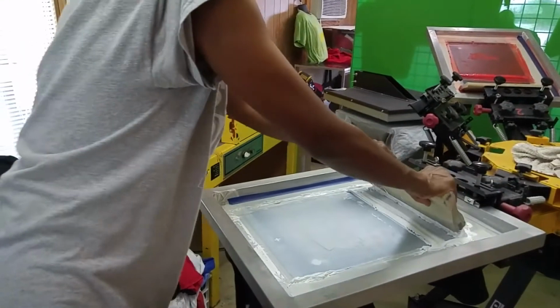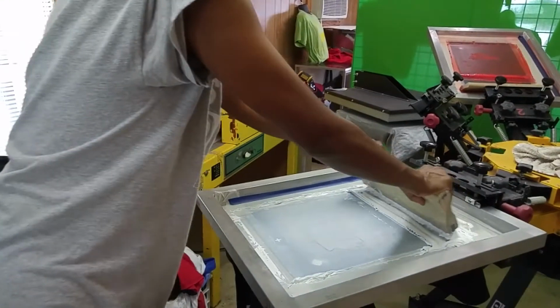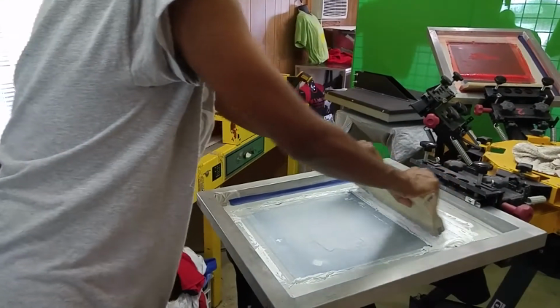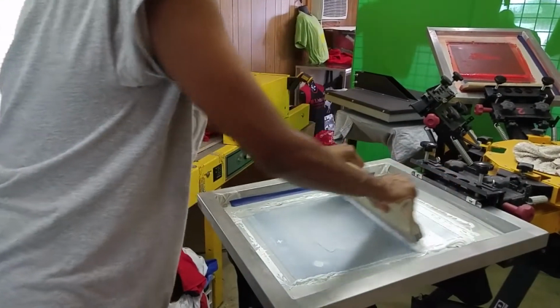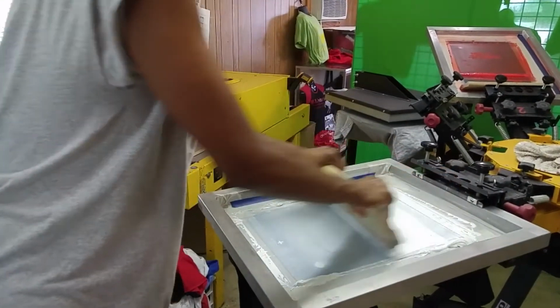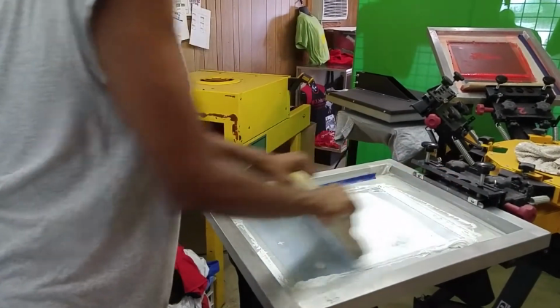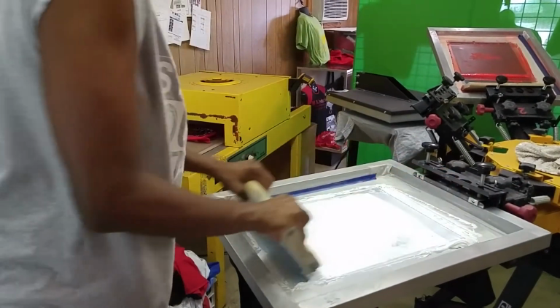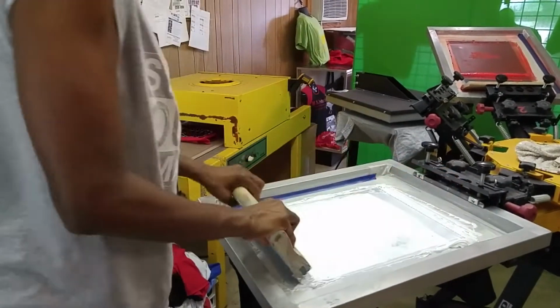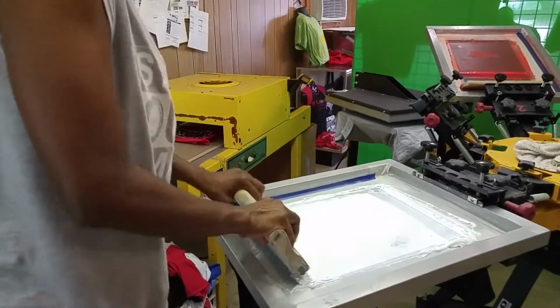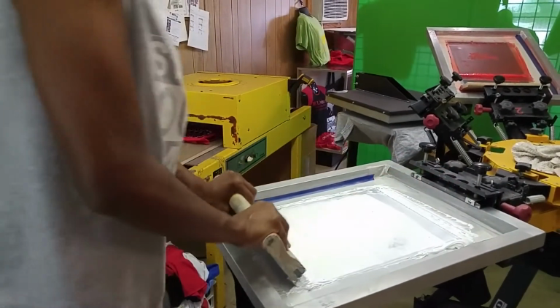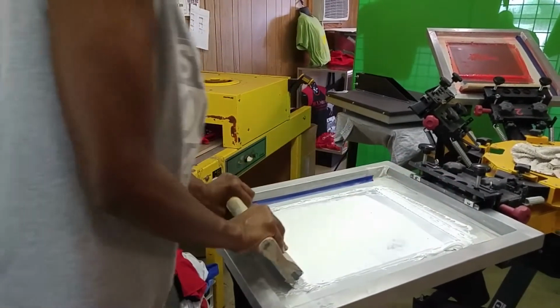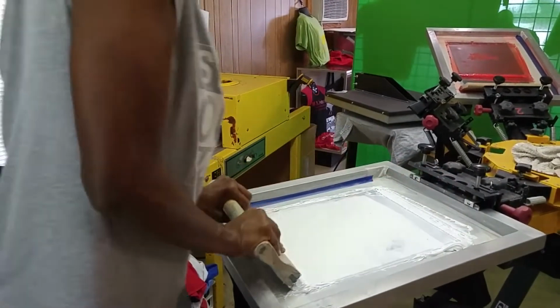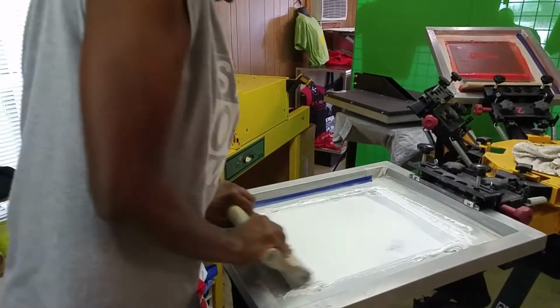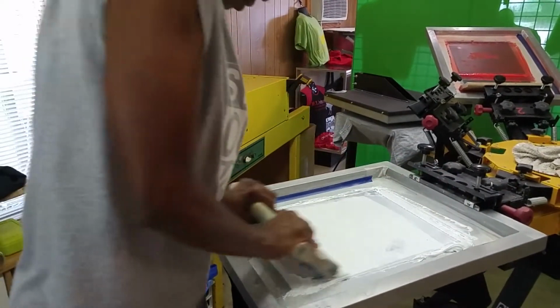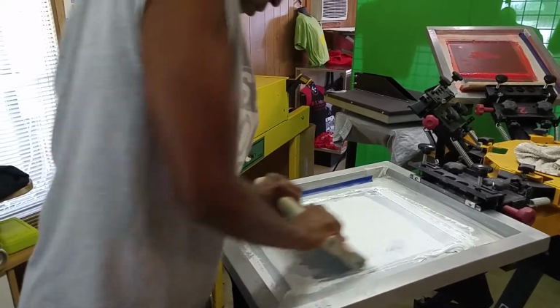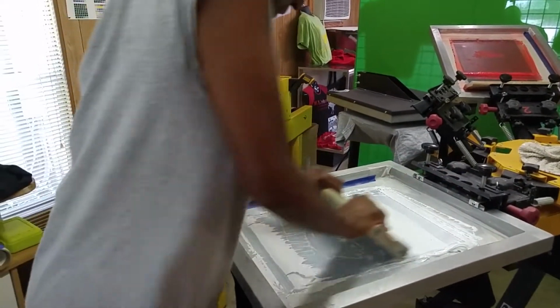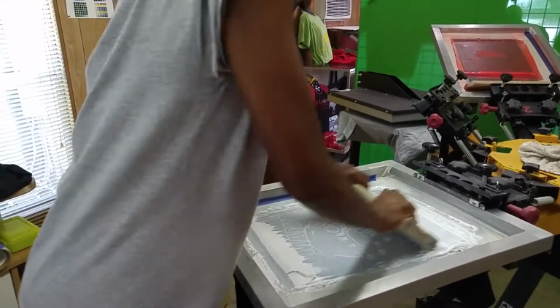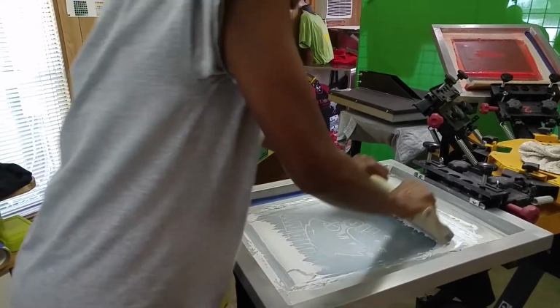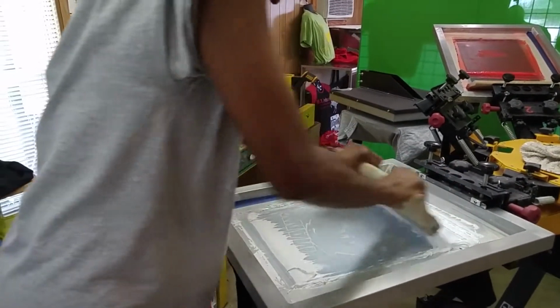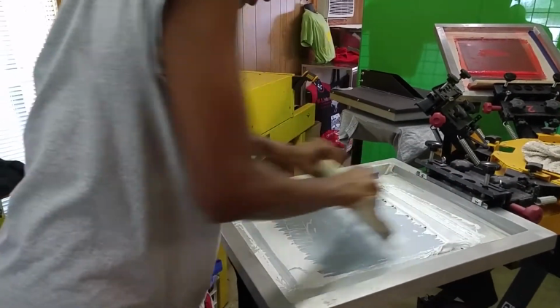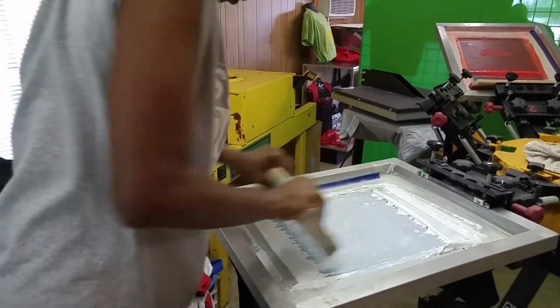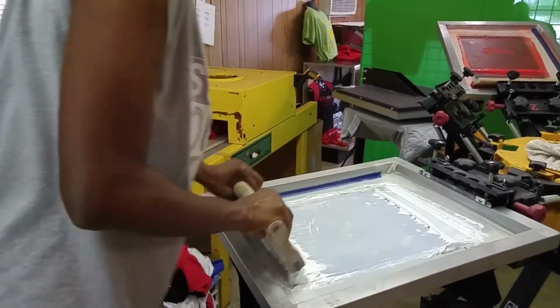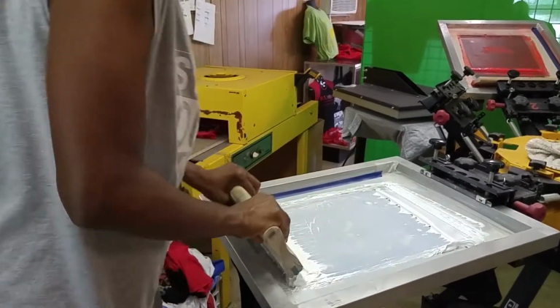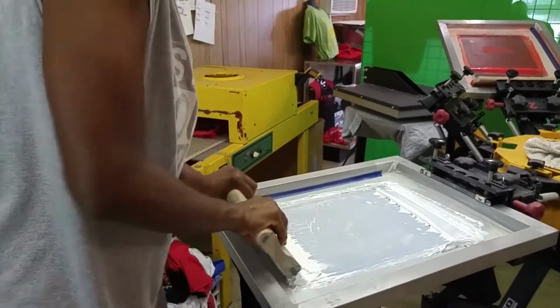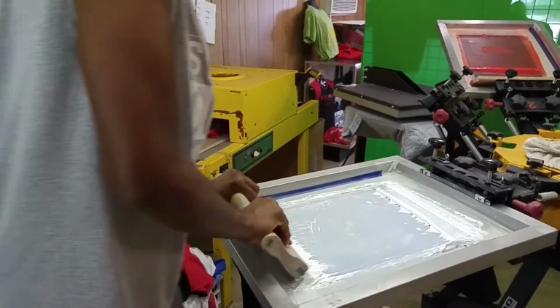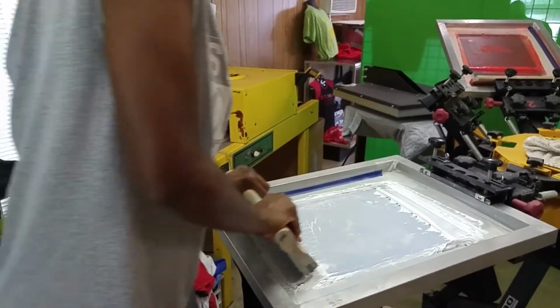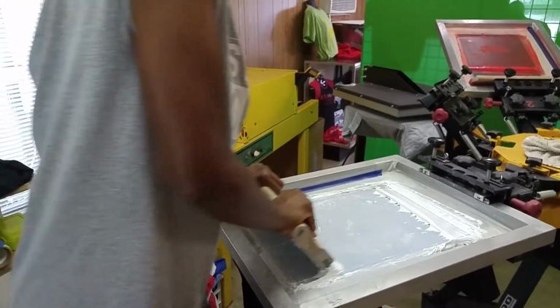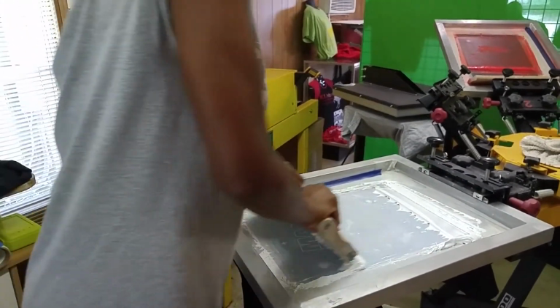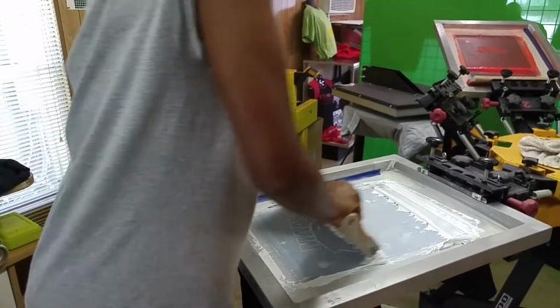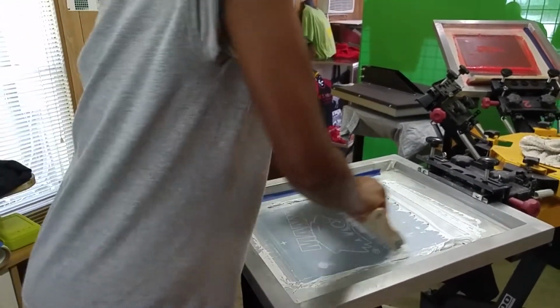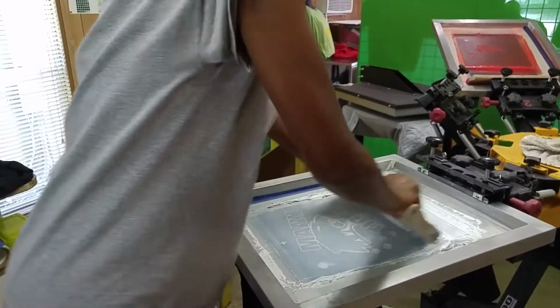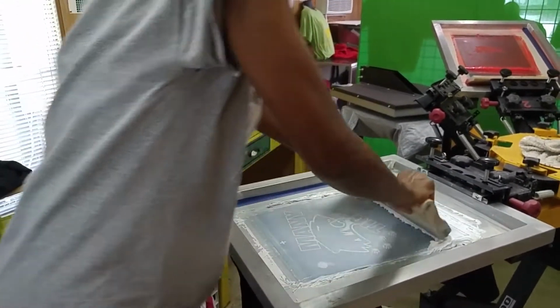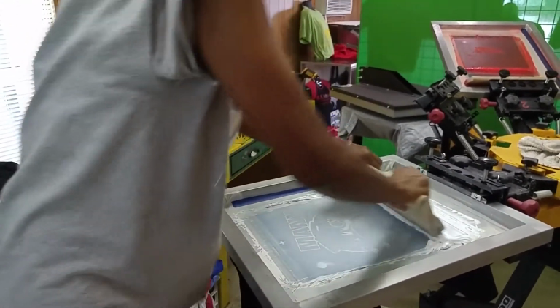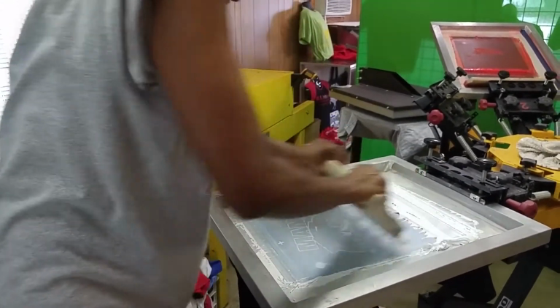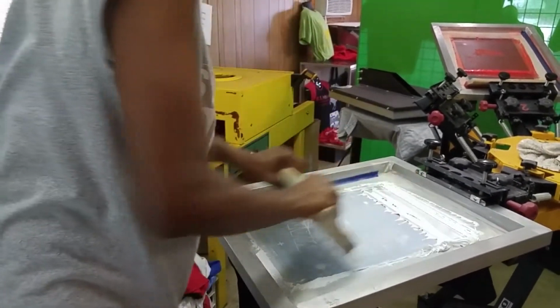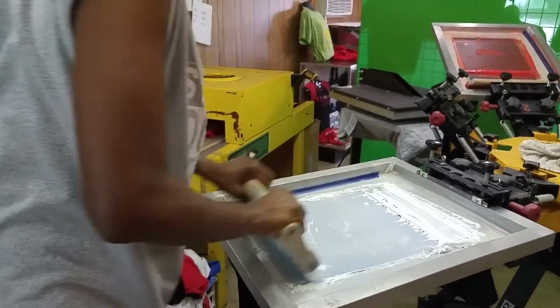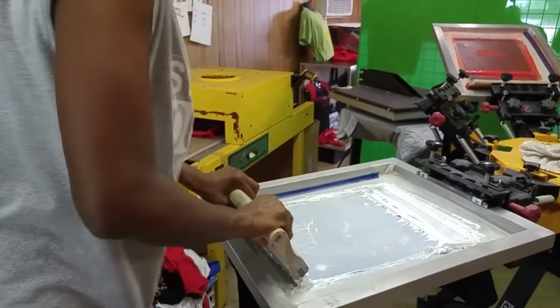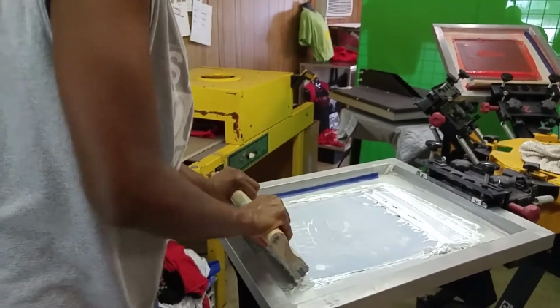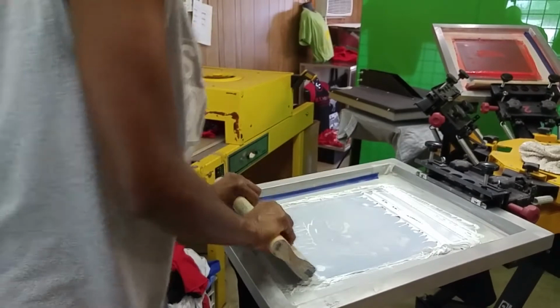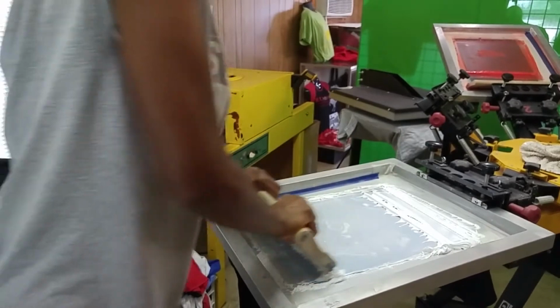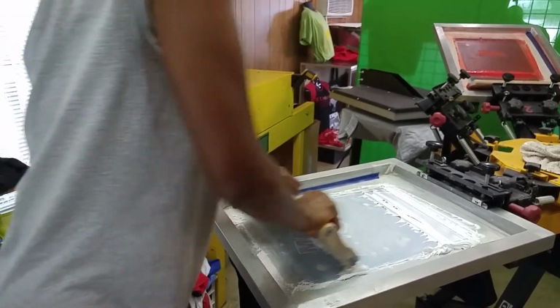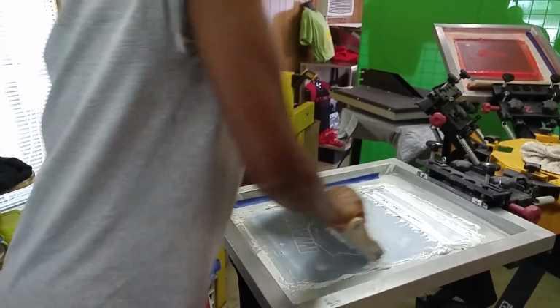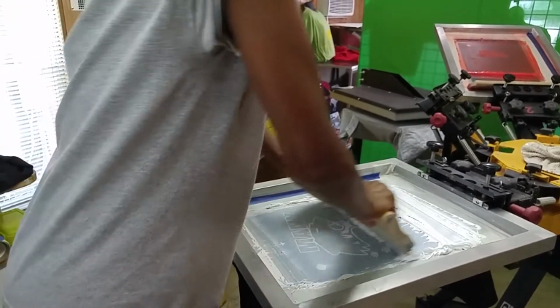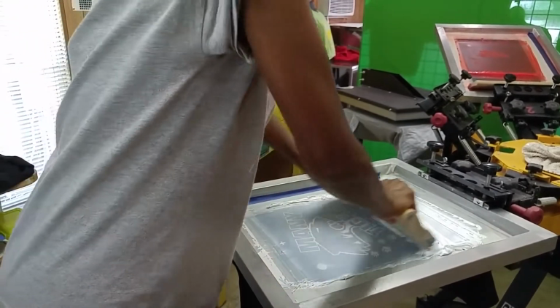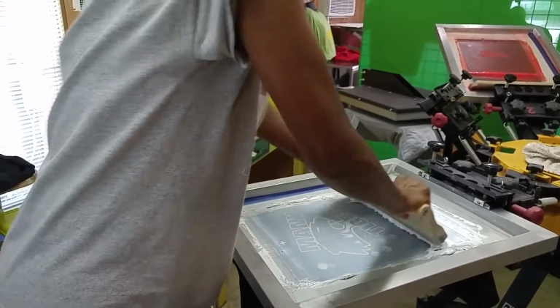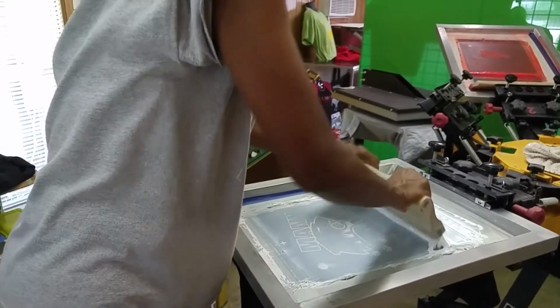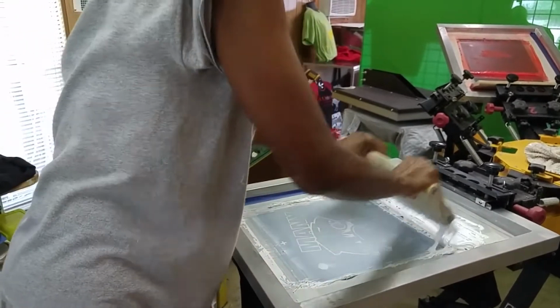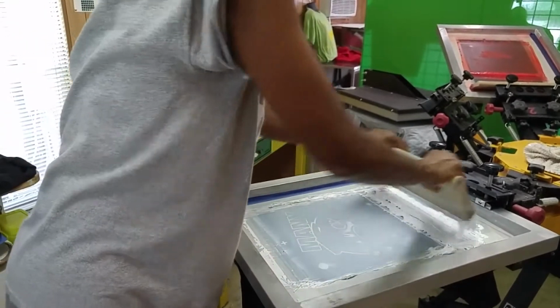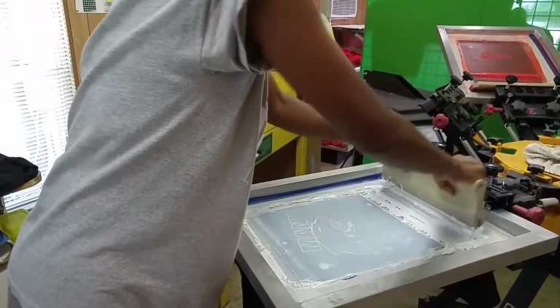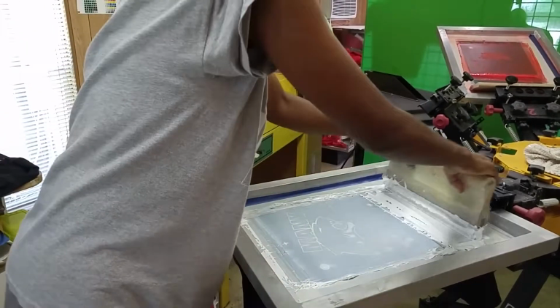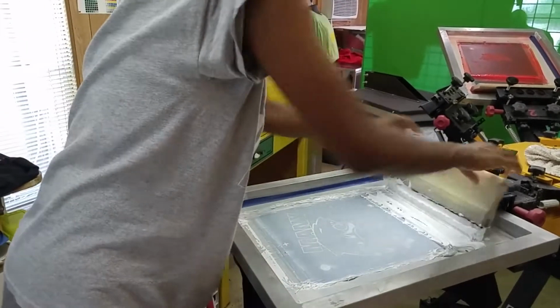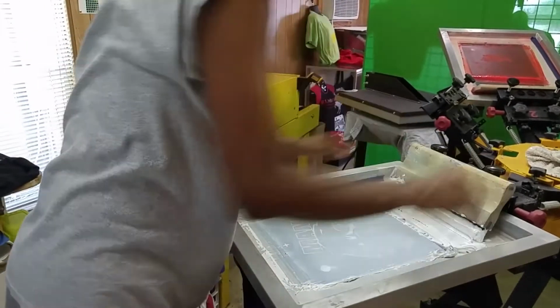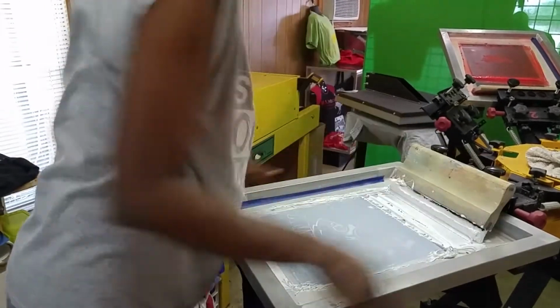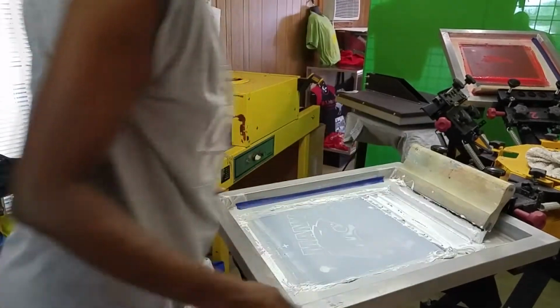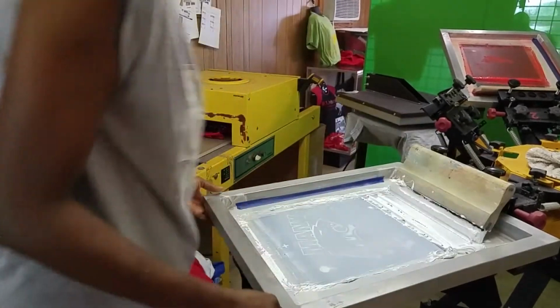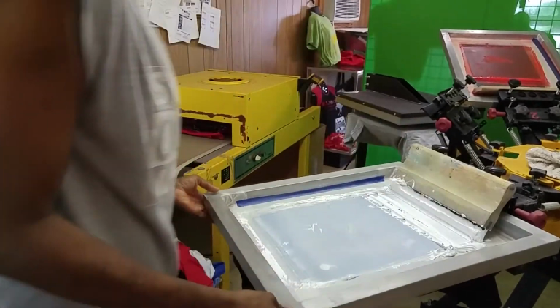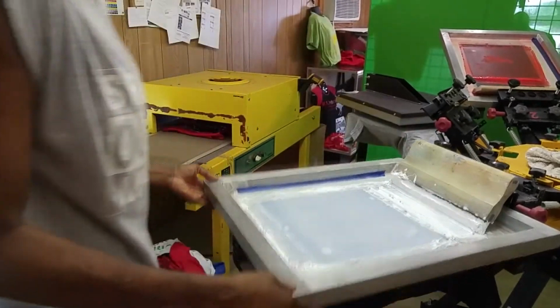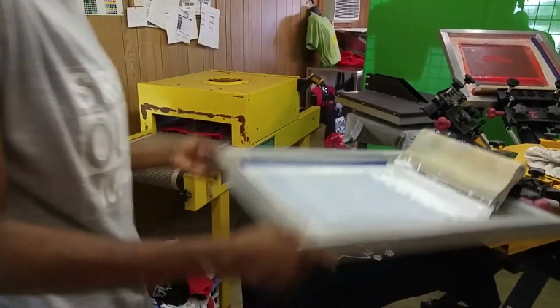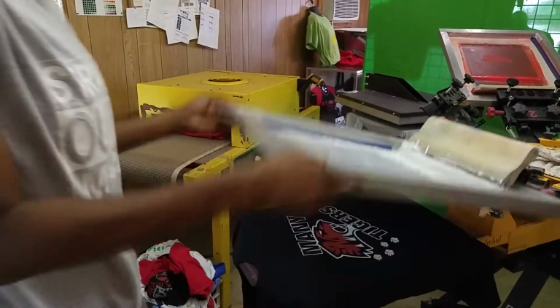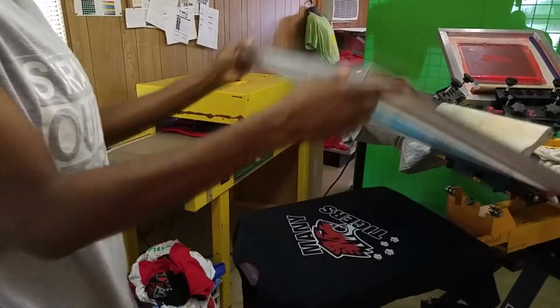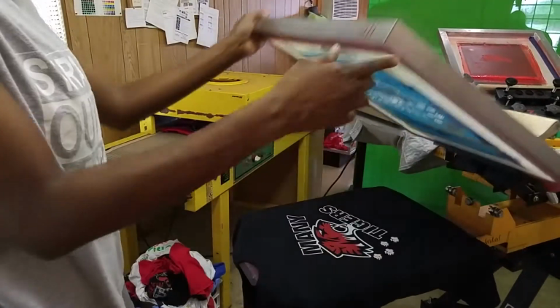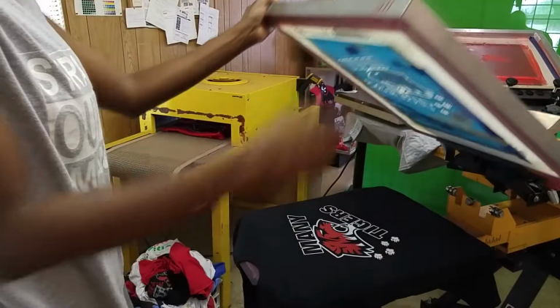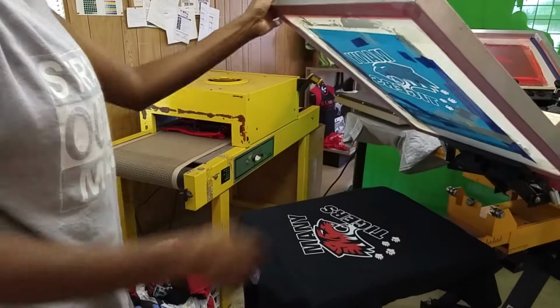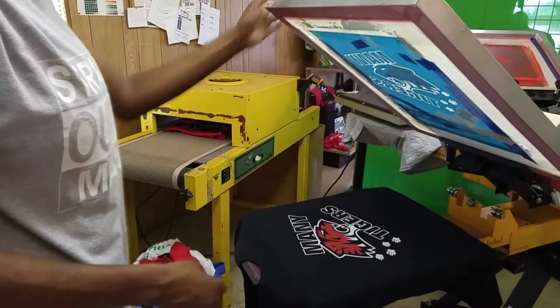Here I'm putting the first layer of the white ink onto the black shirt, and you see it comes out pretty nice.